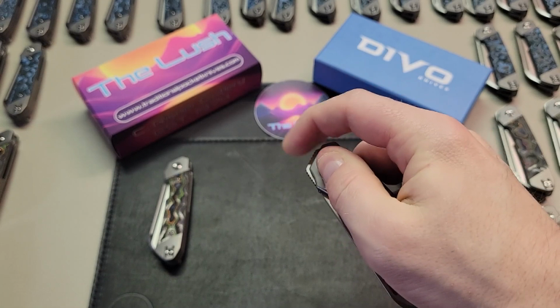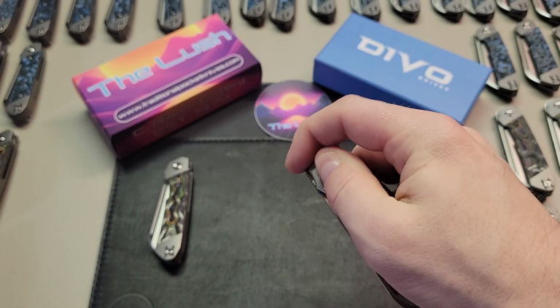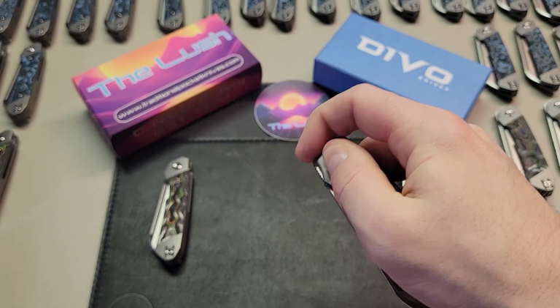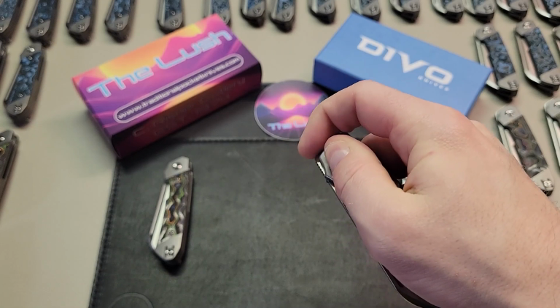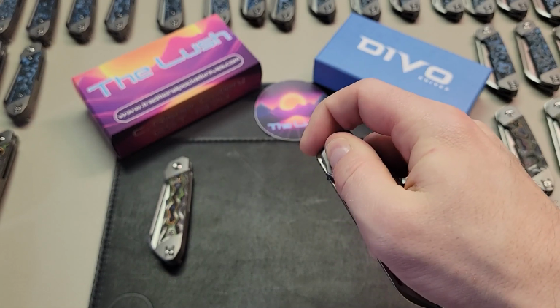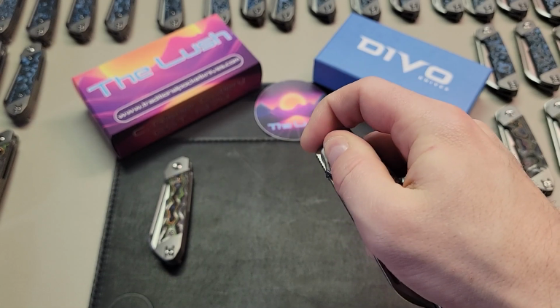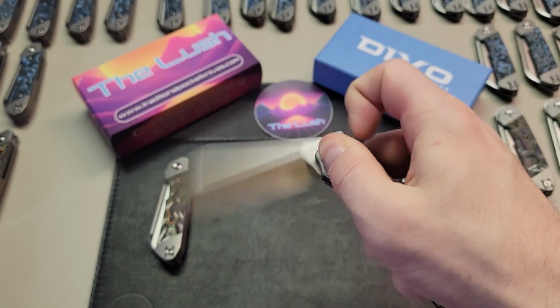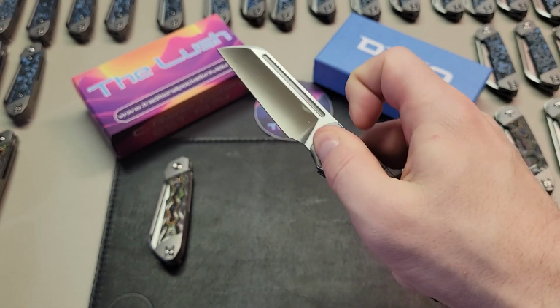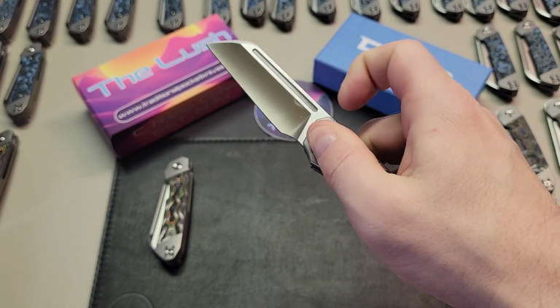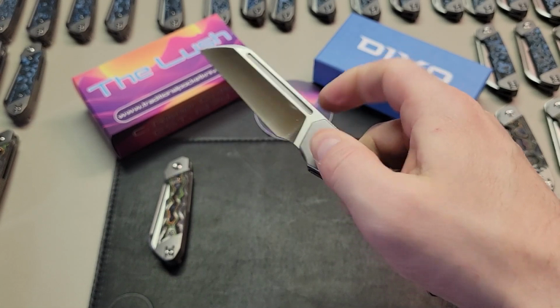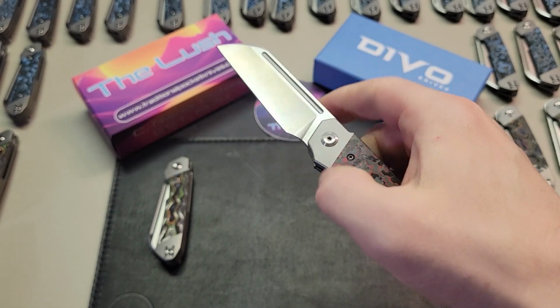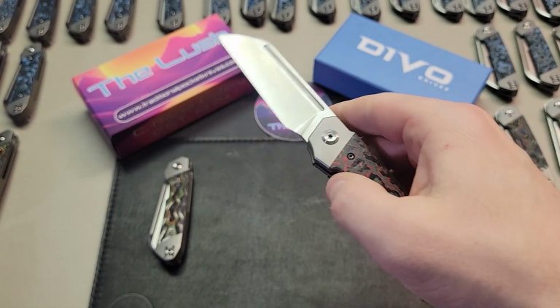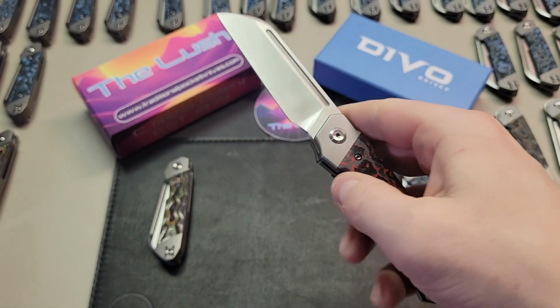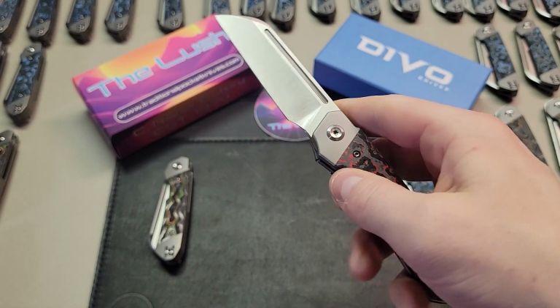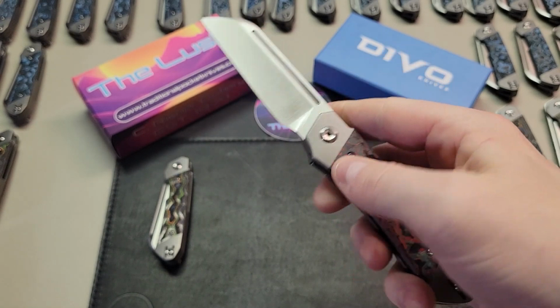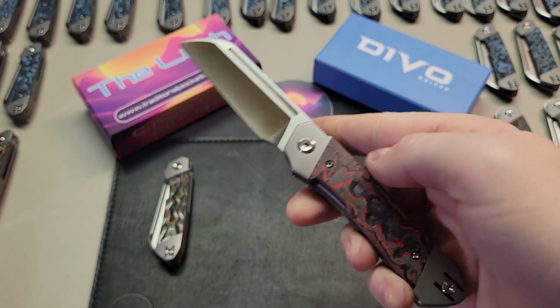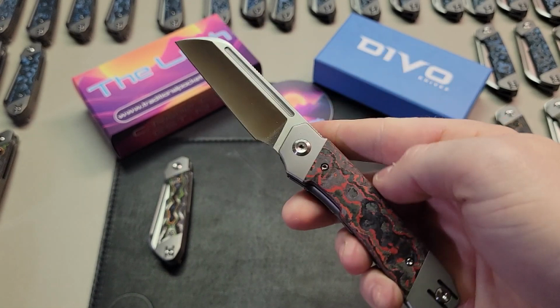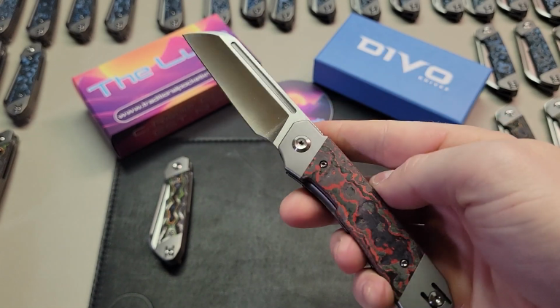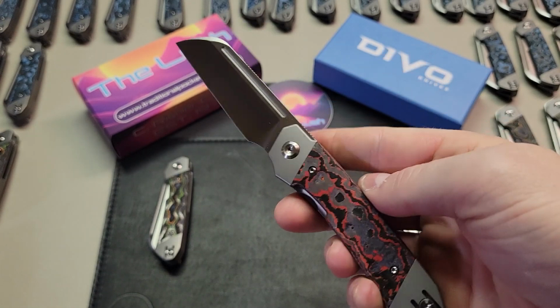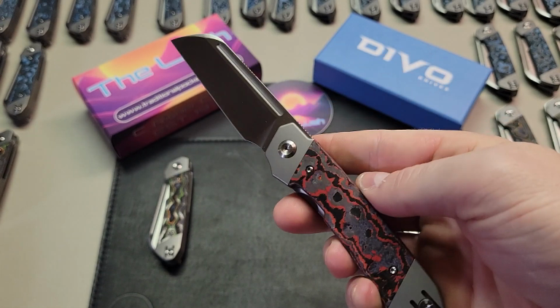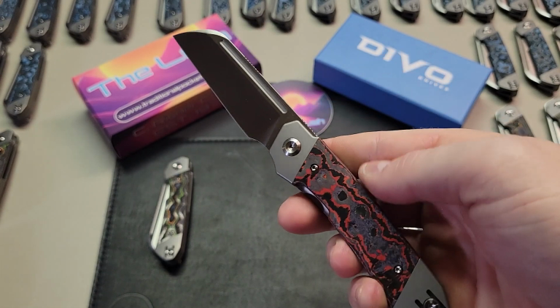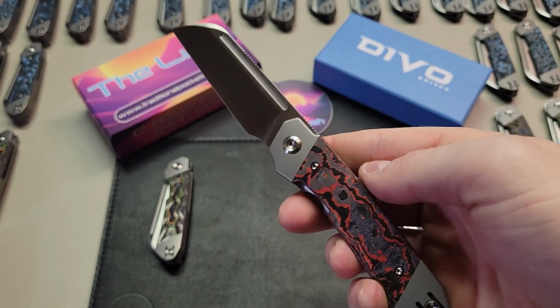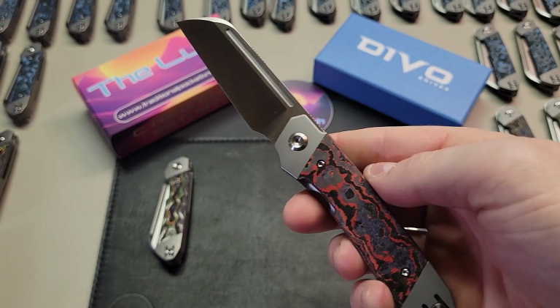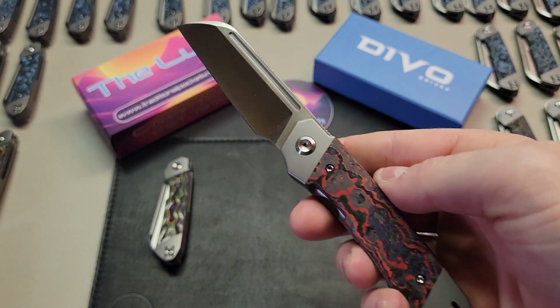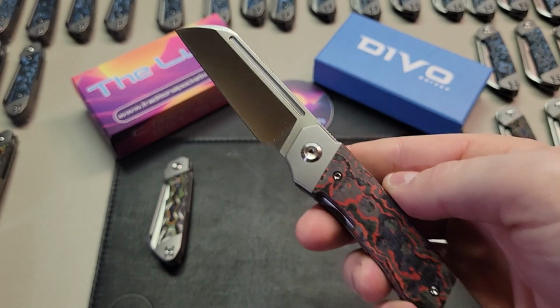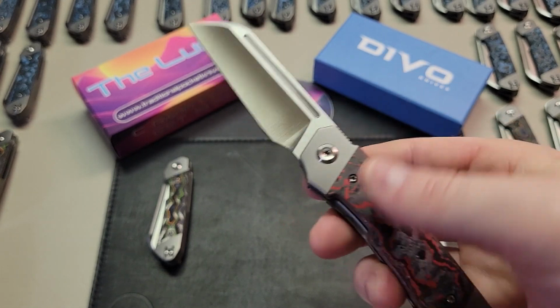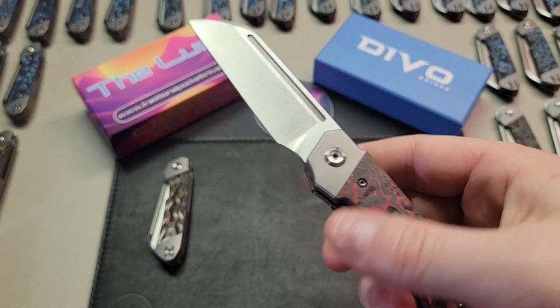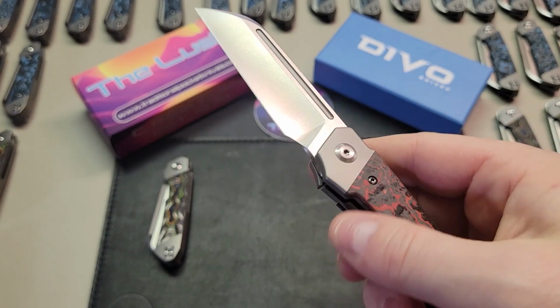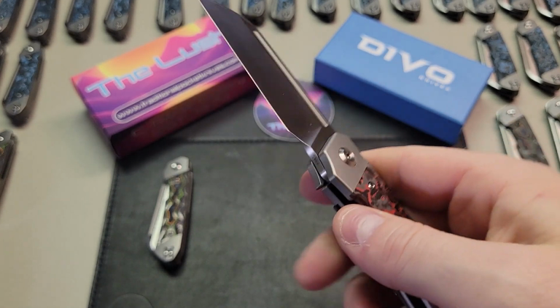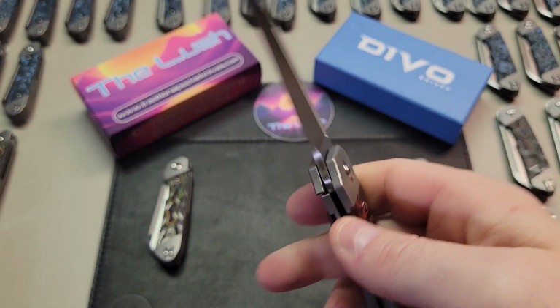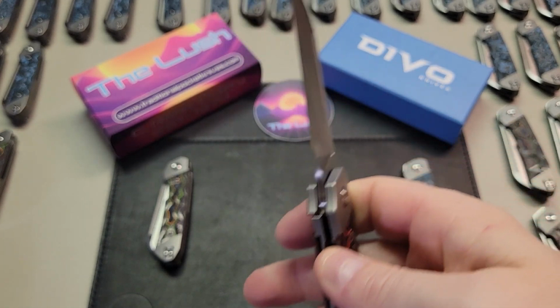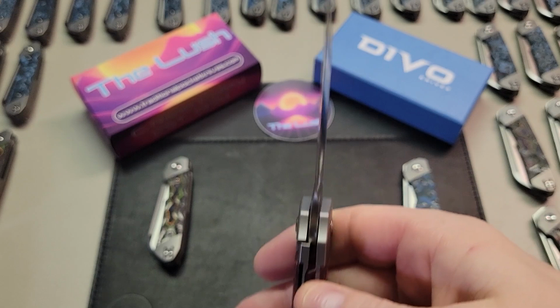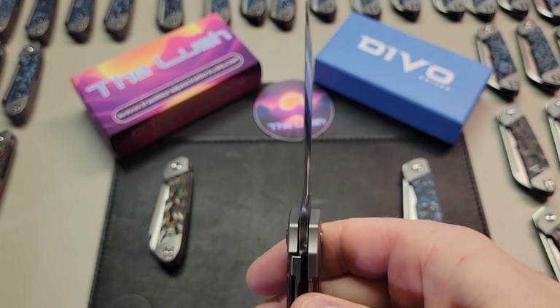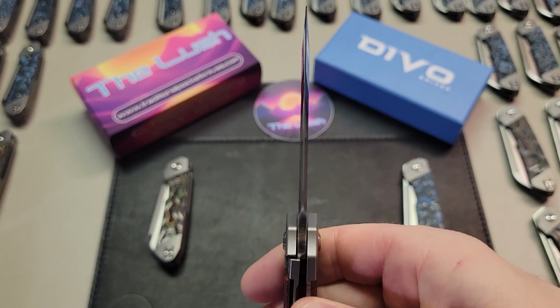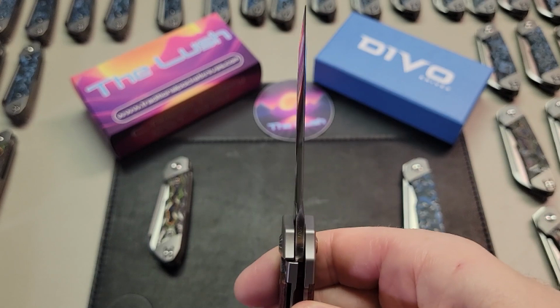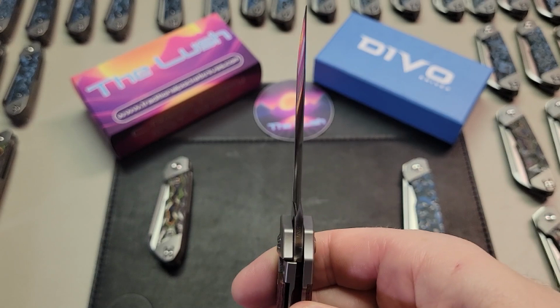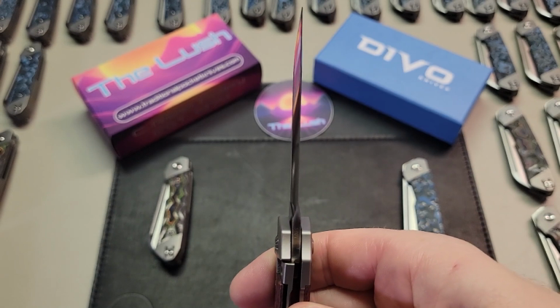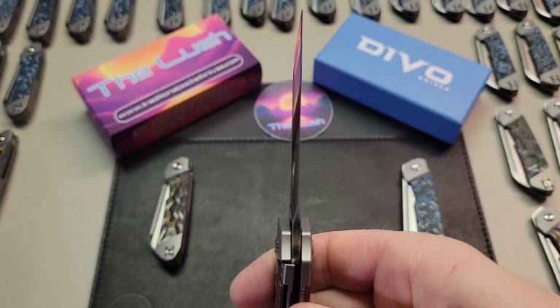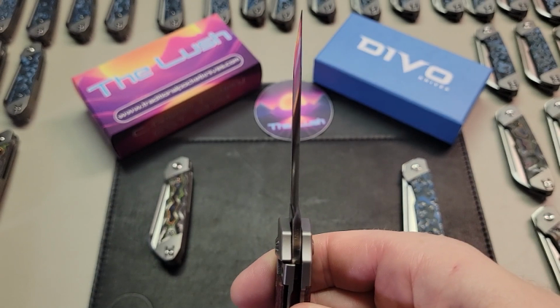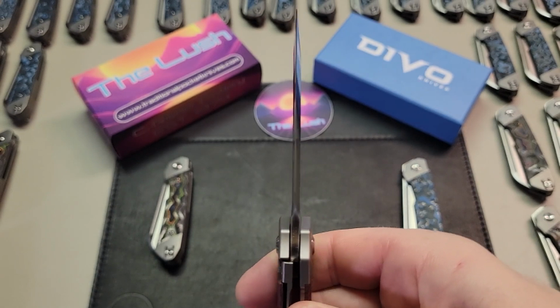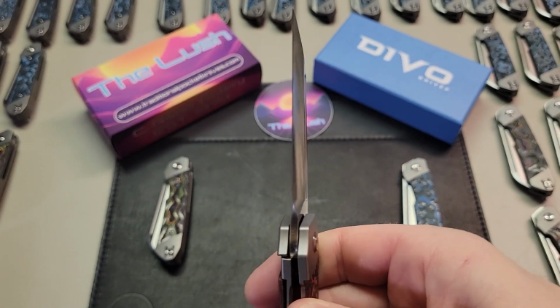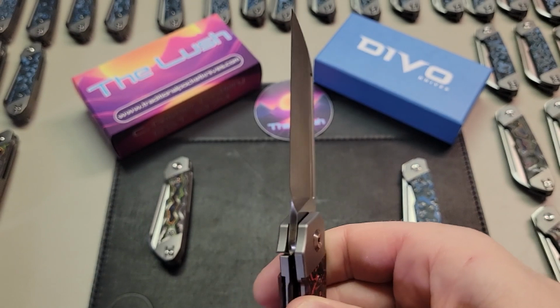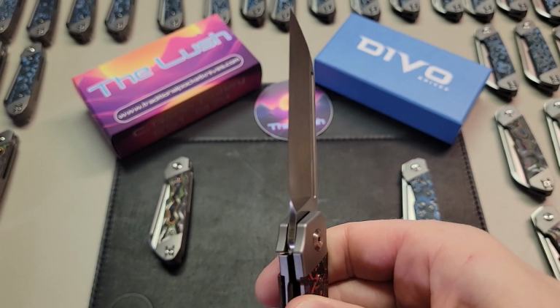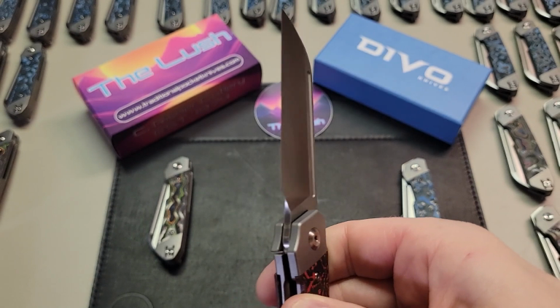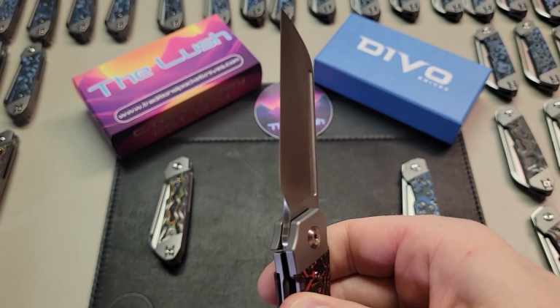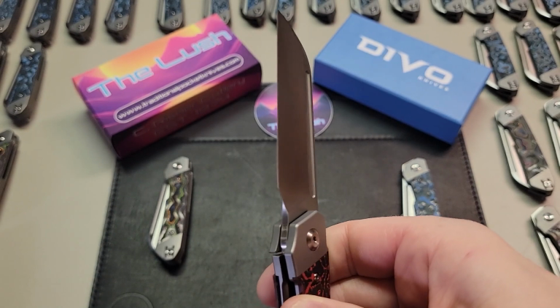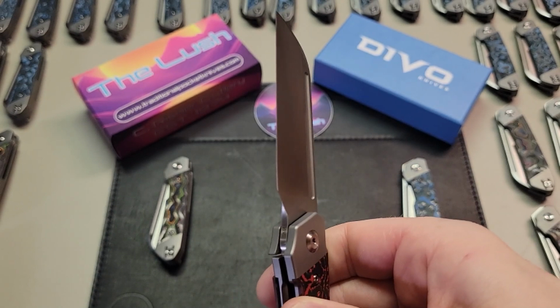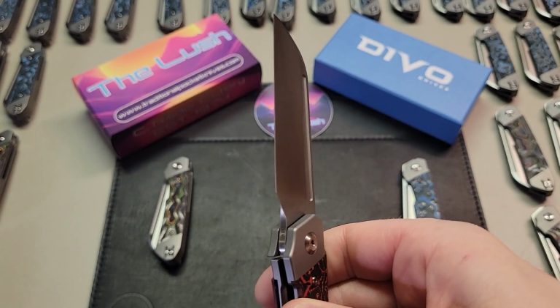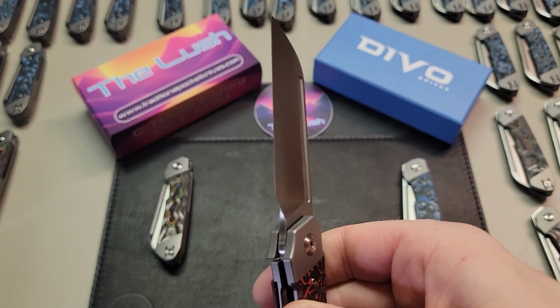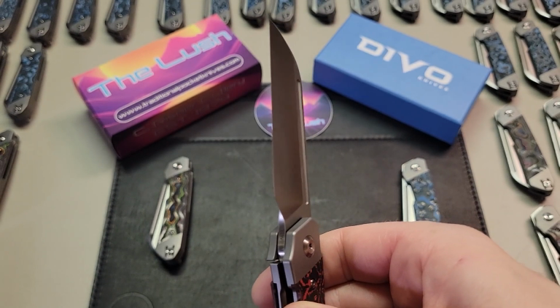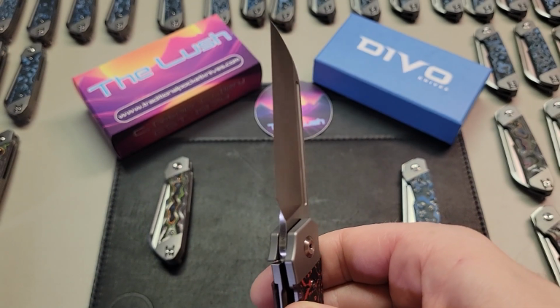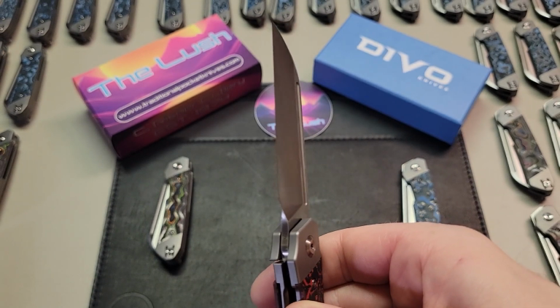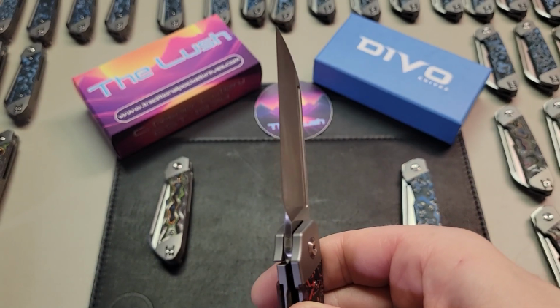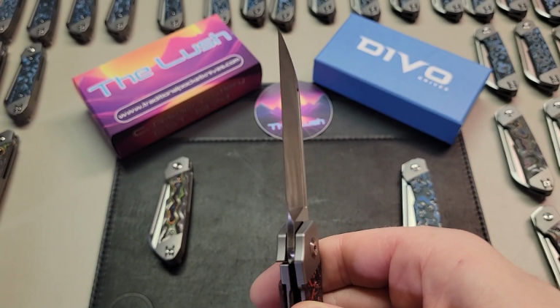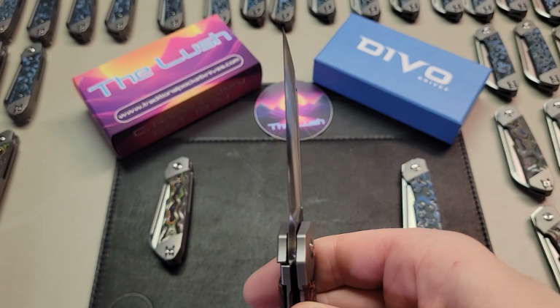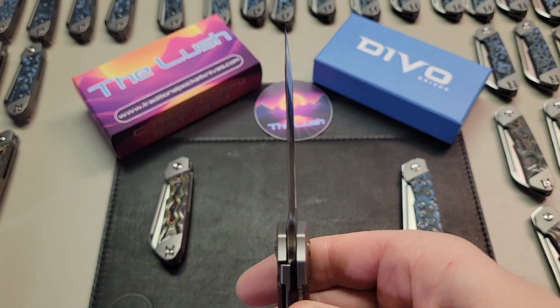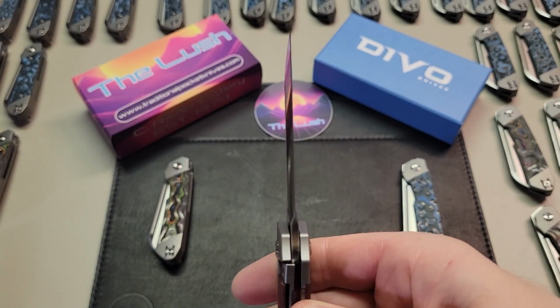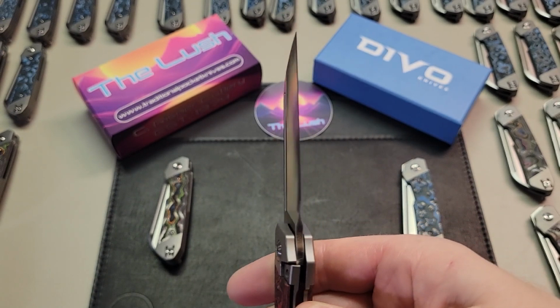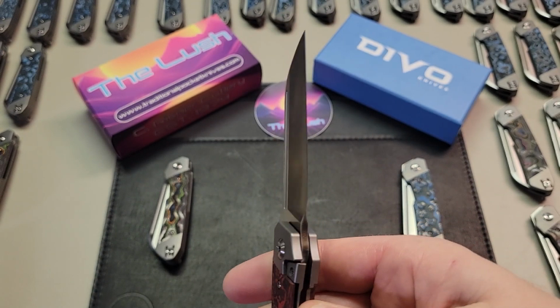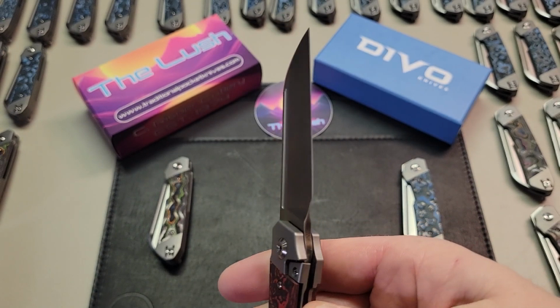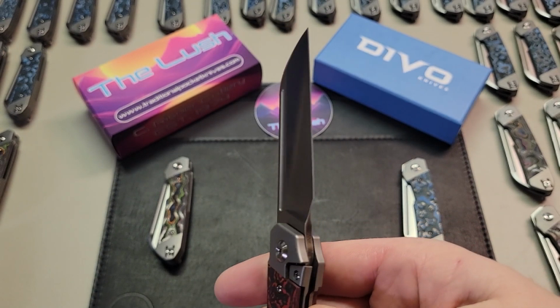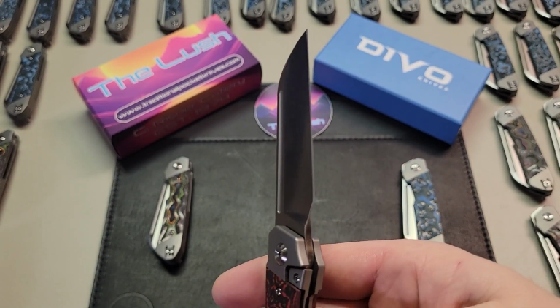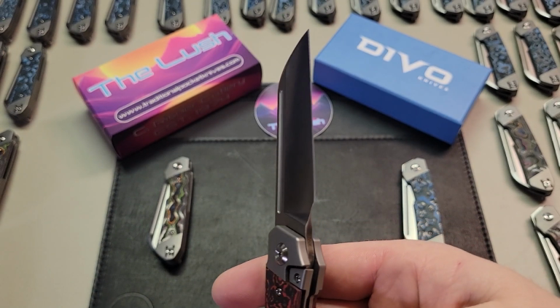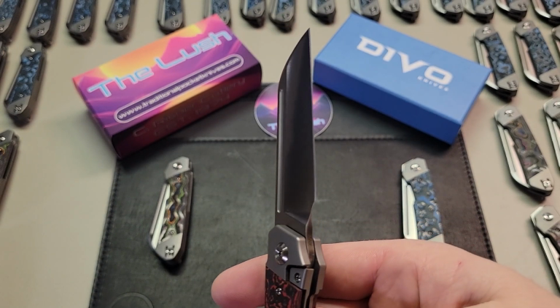Each knife is a bit different, but regardless of brand or how the knife works, we inspect each one before it gets boxed up and shipped out to you.